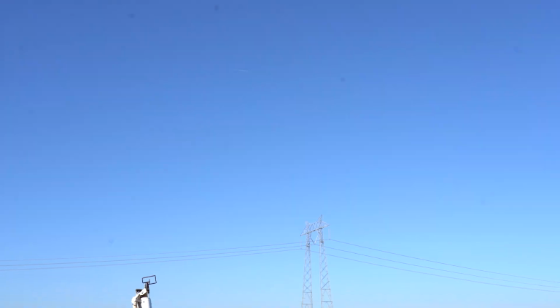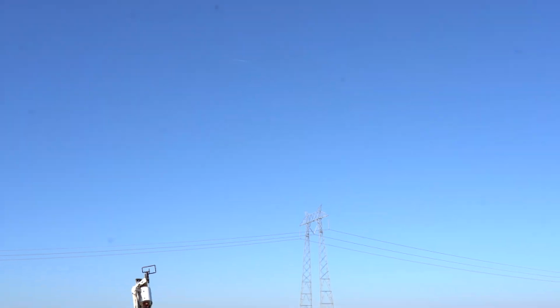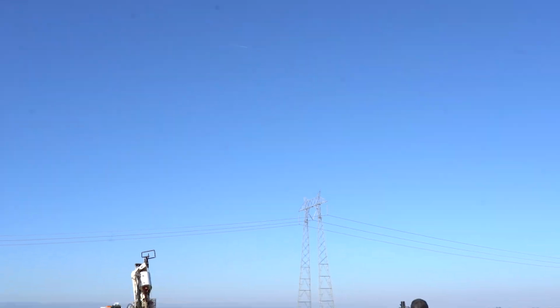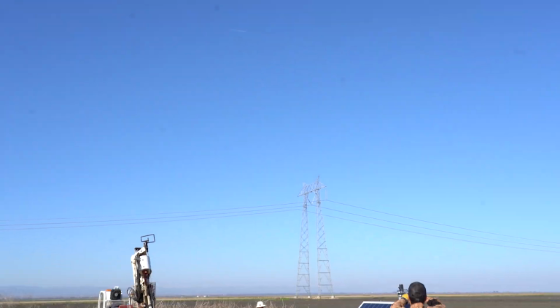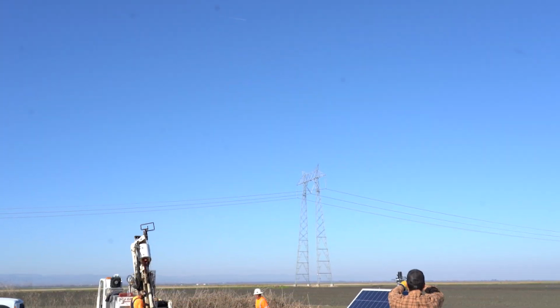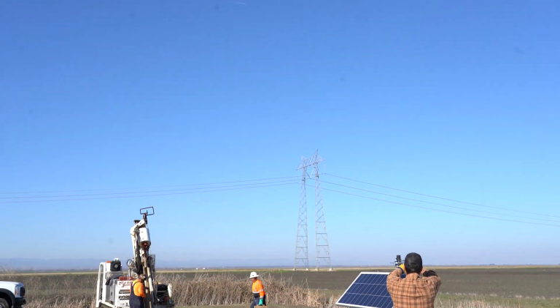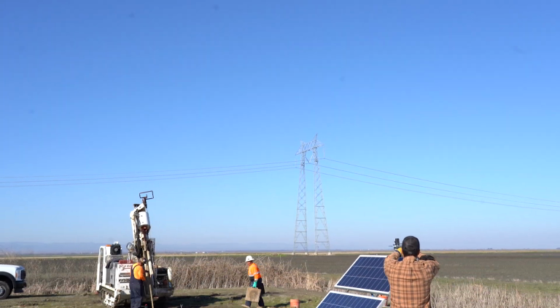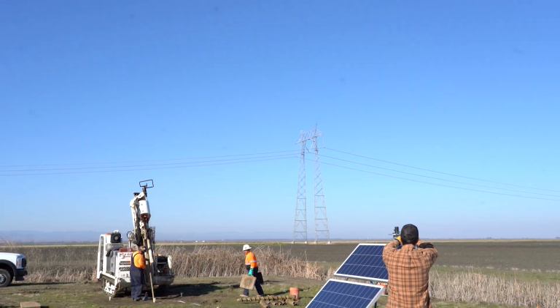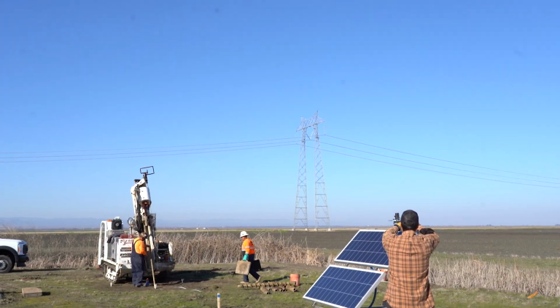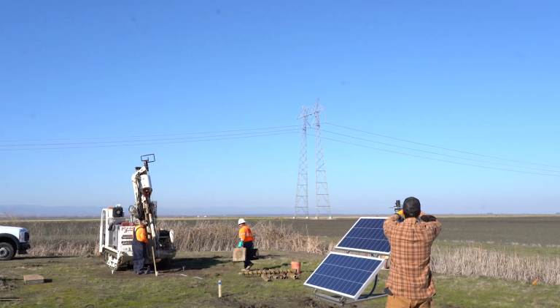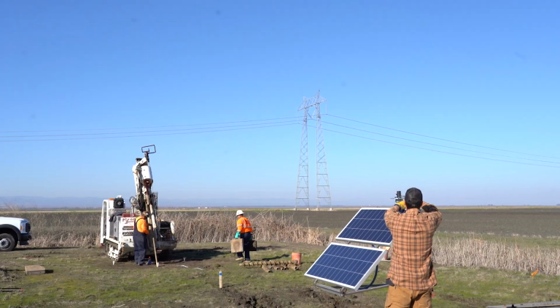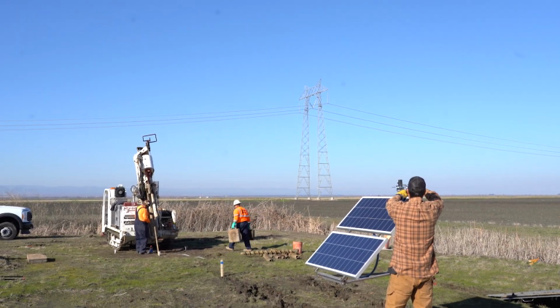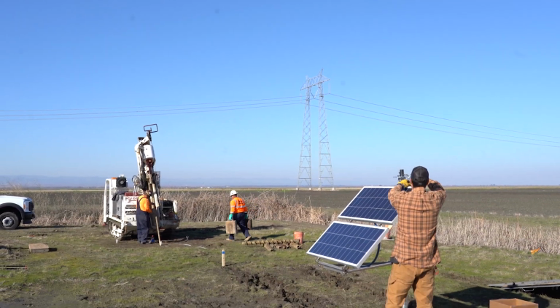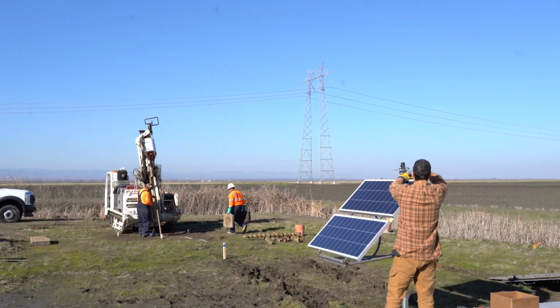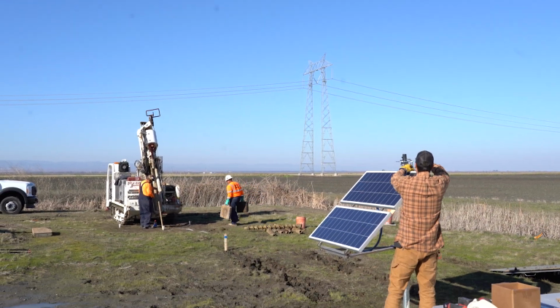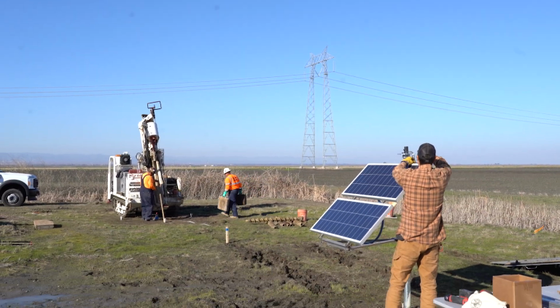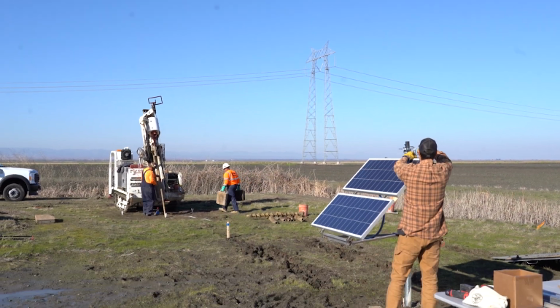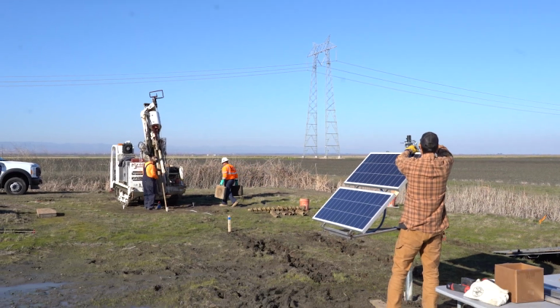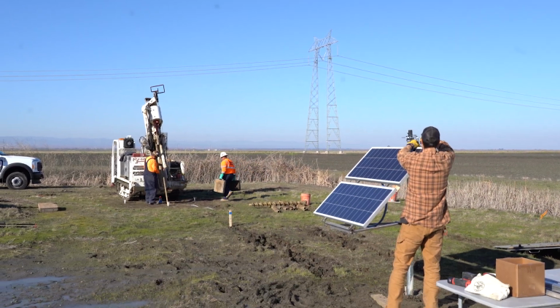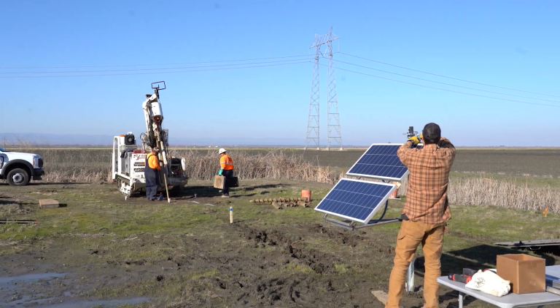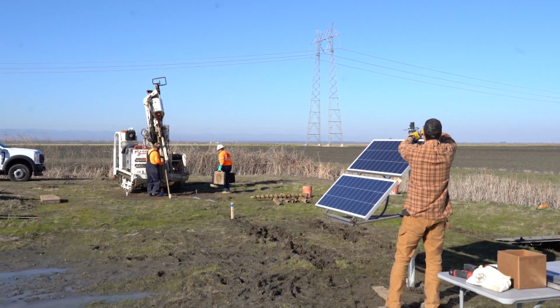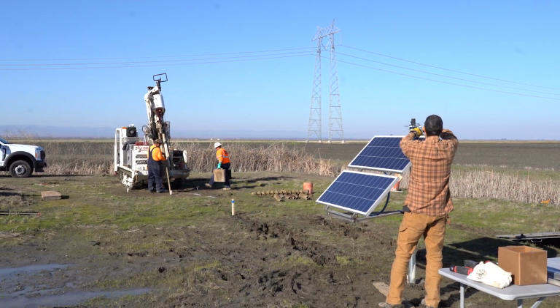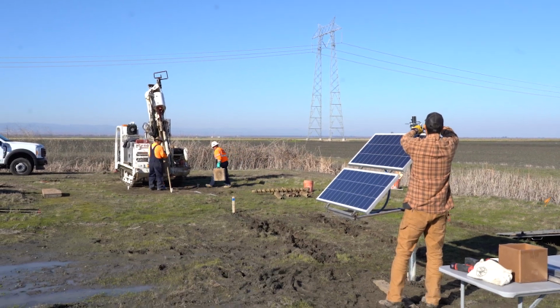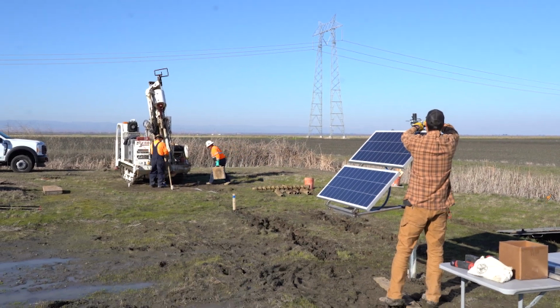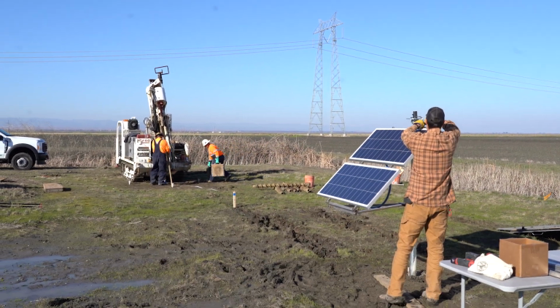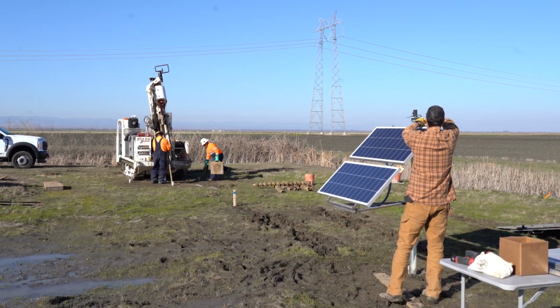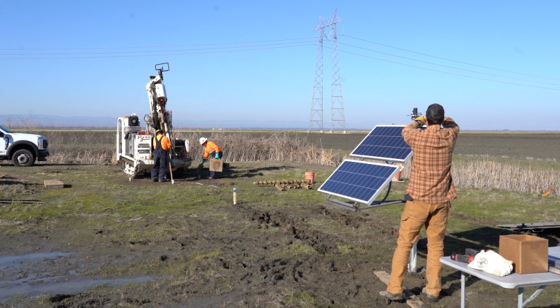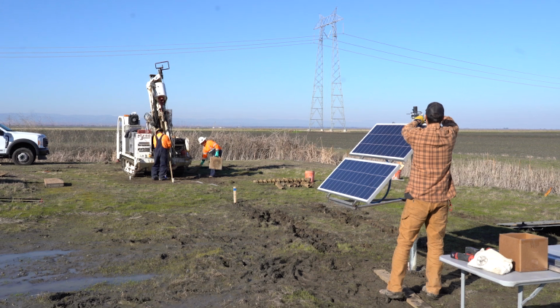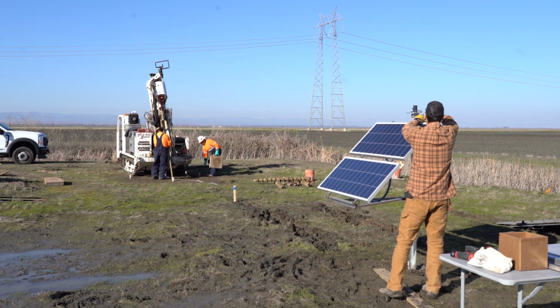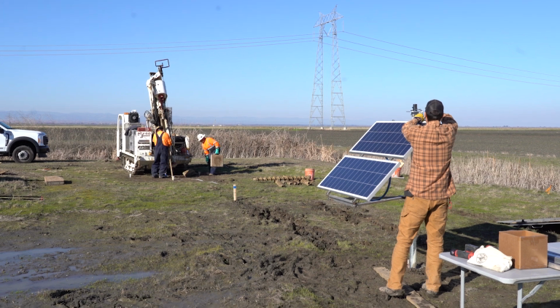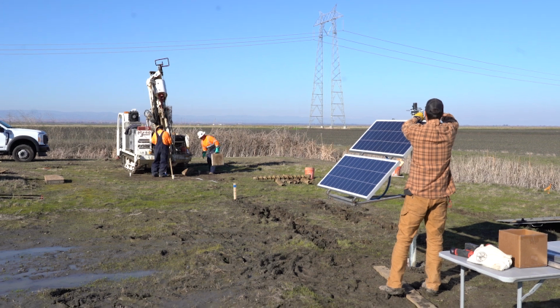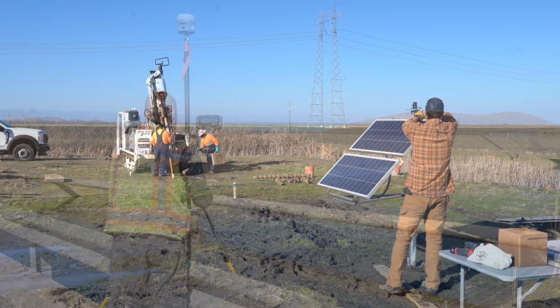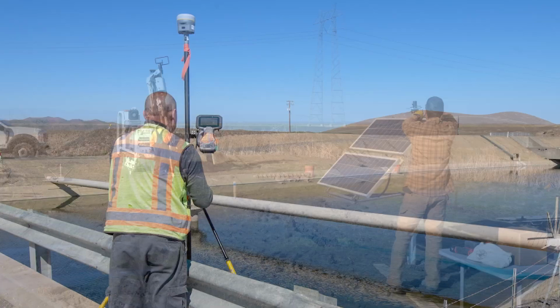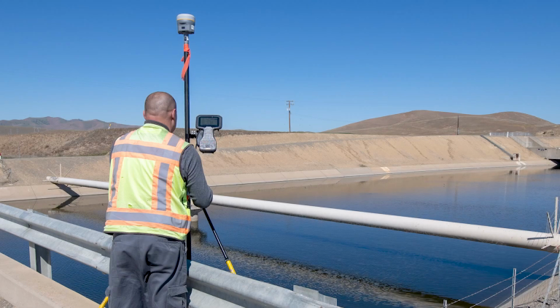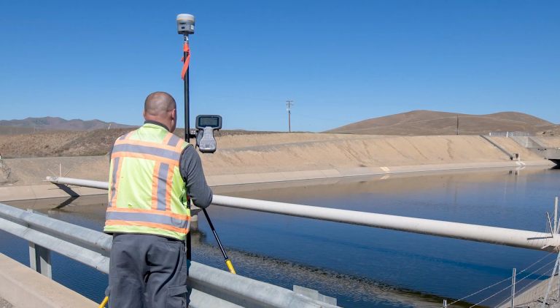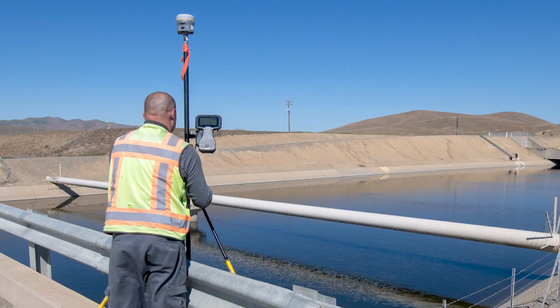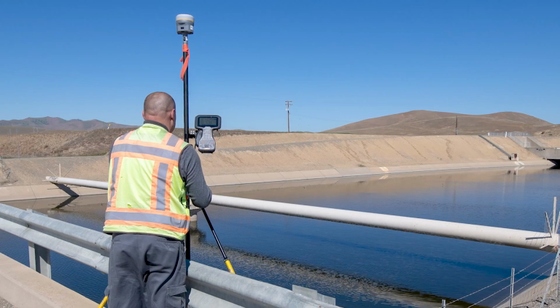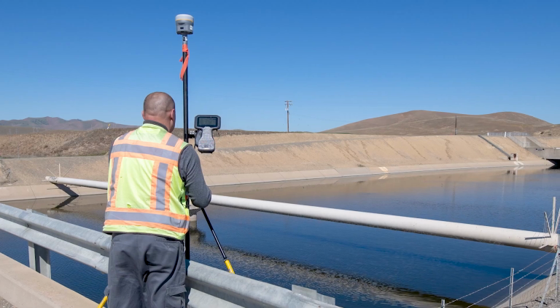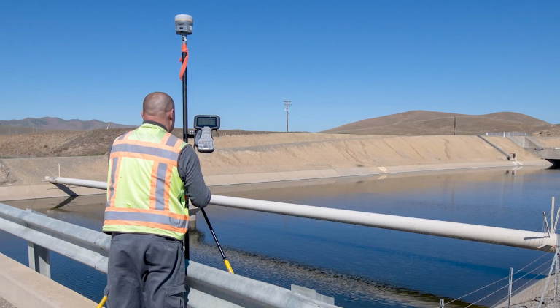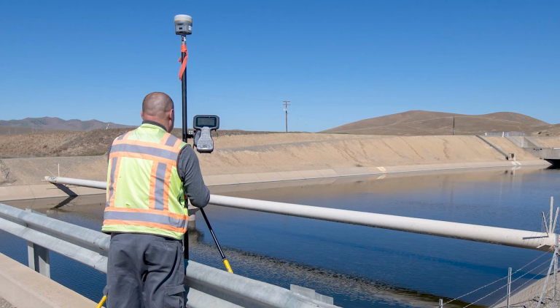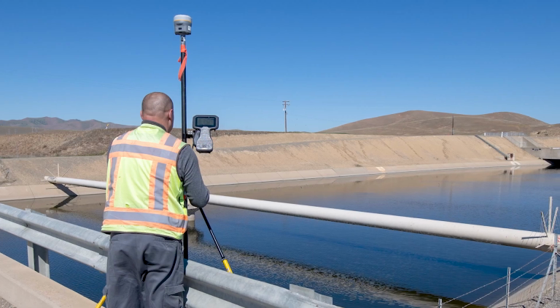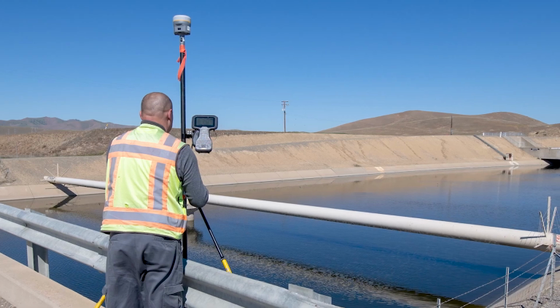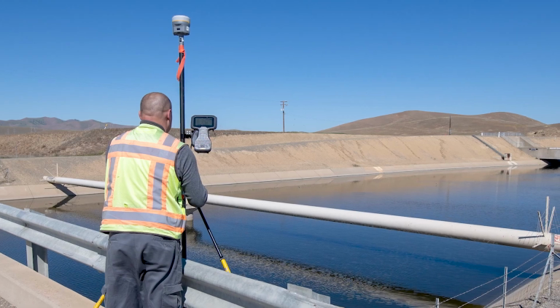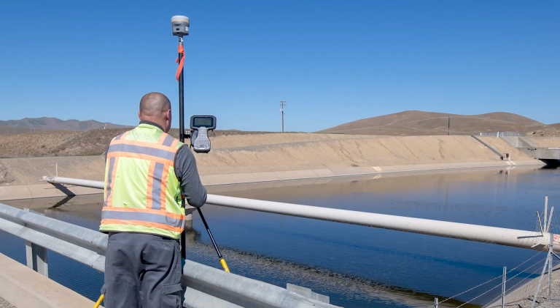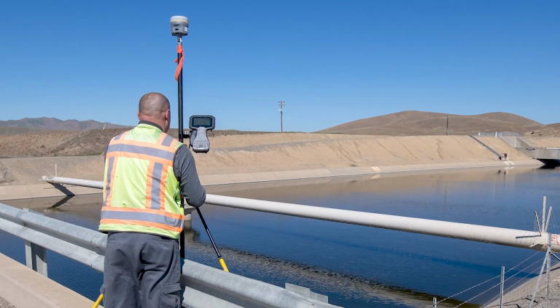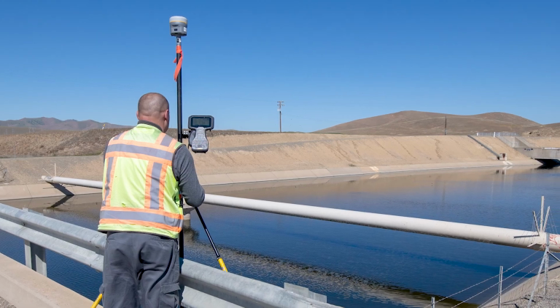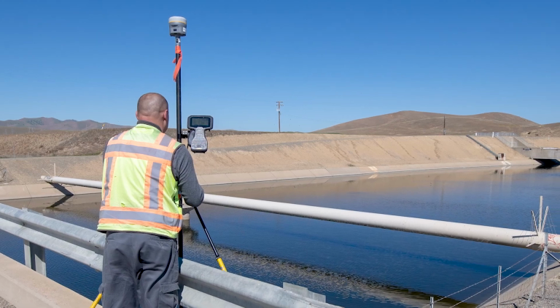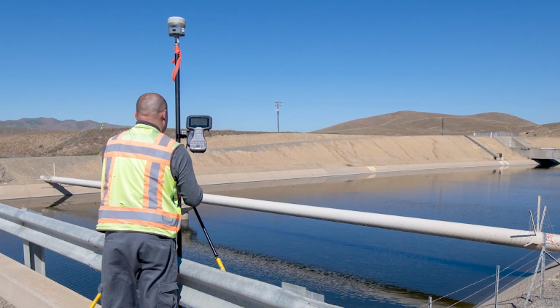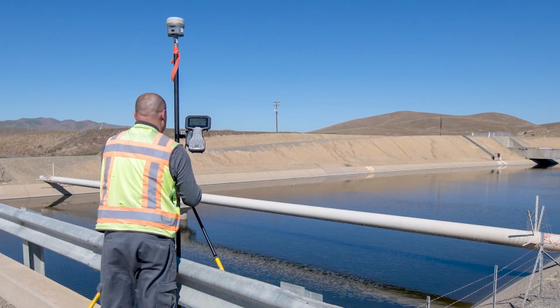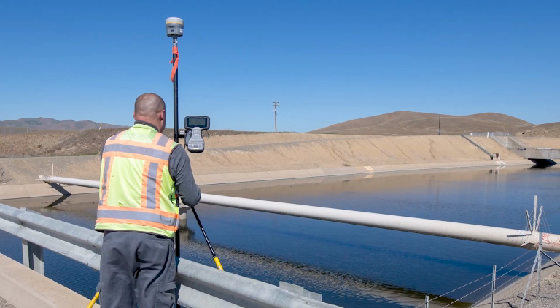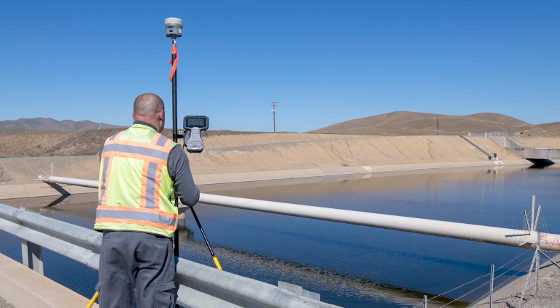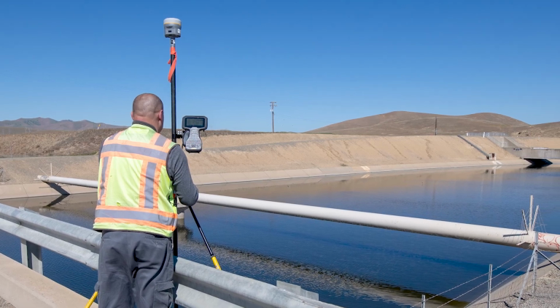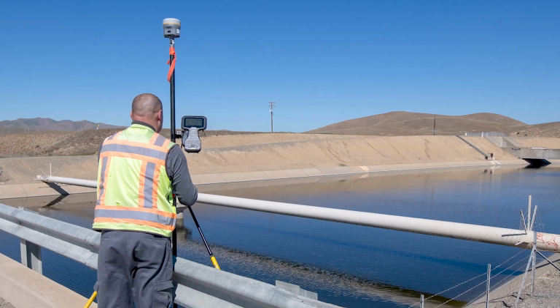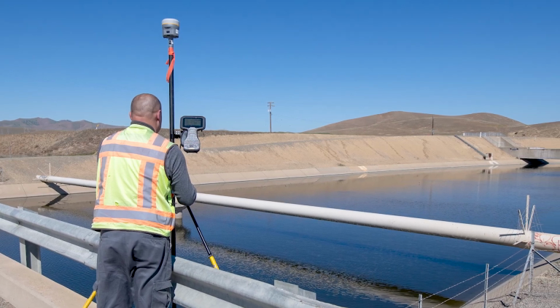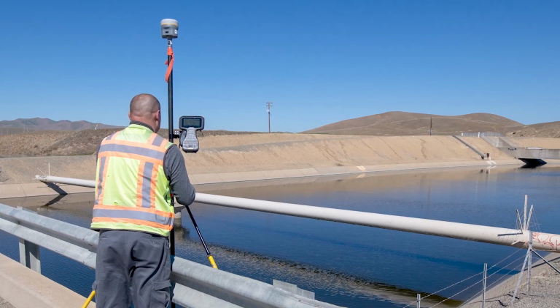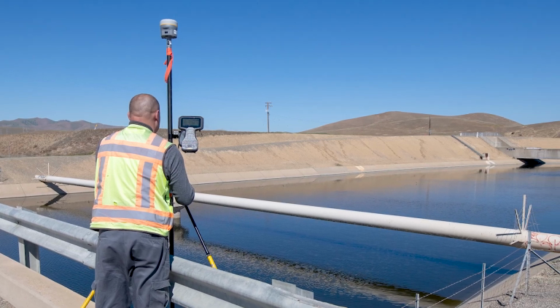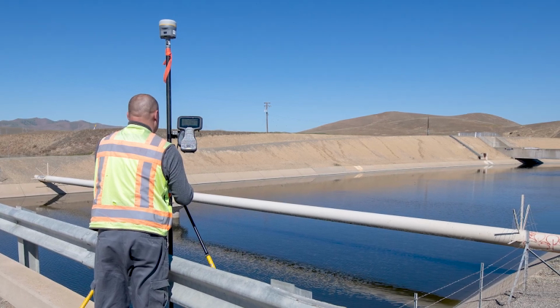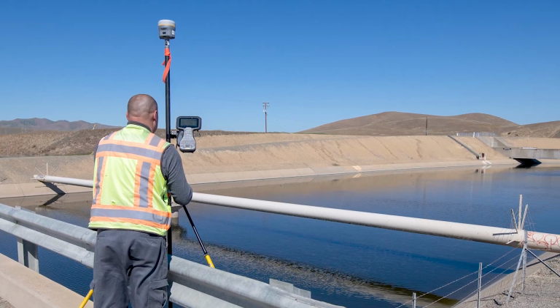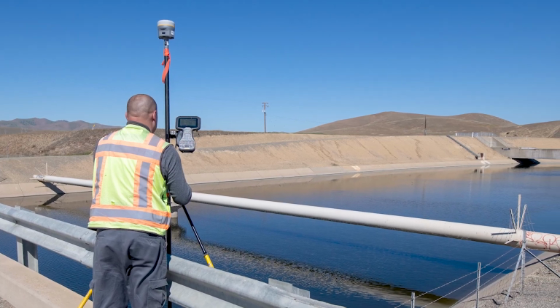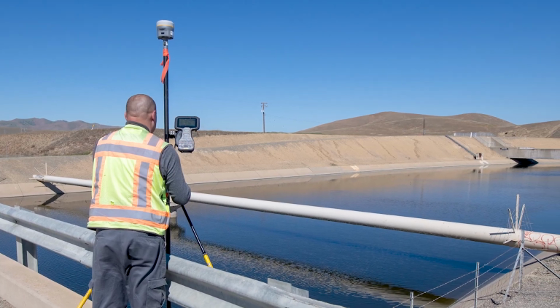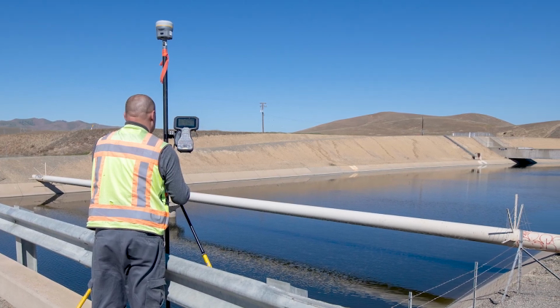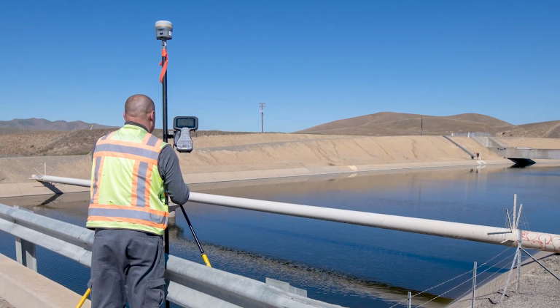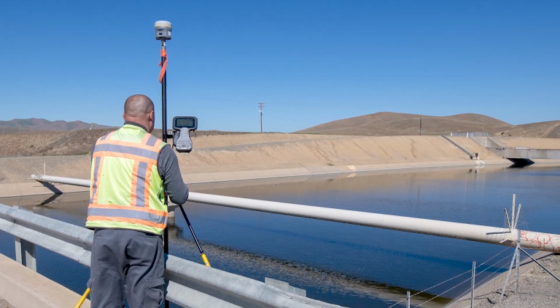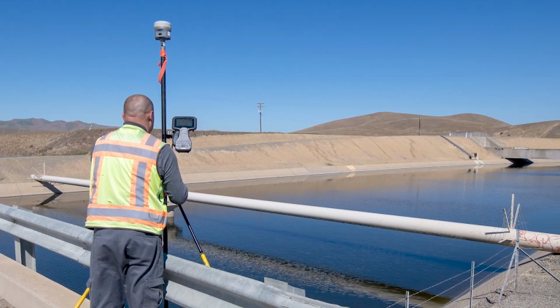Subsidence is monitored using satellites, GPS stations, and ground-based surveys to track changes in land elevation over time.